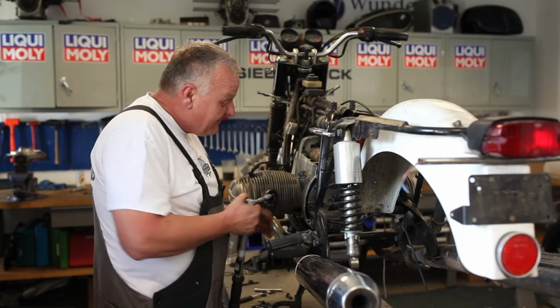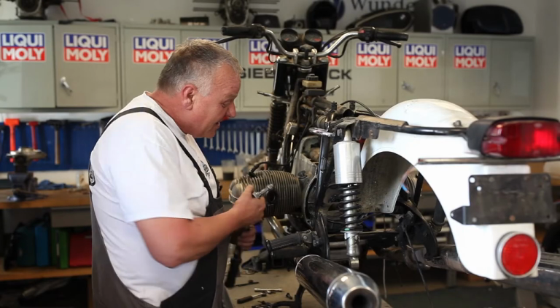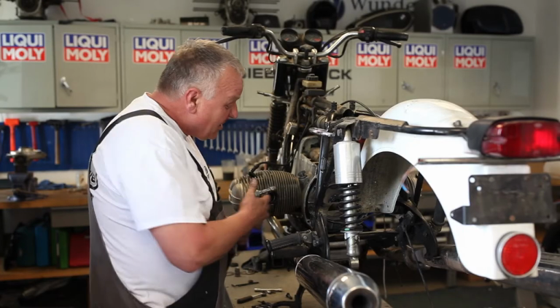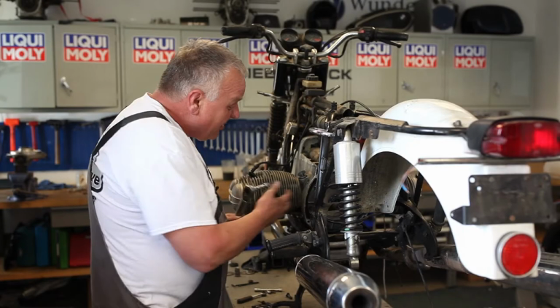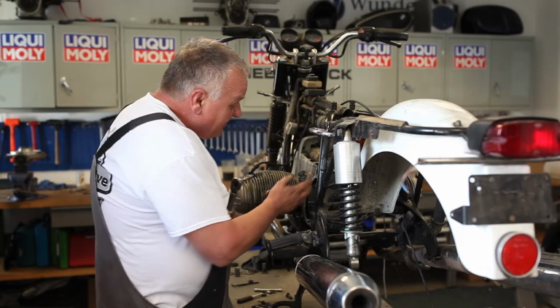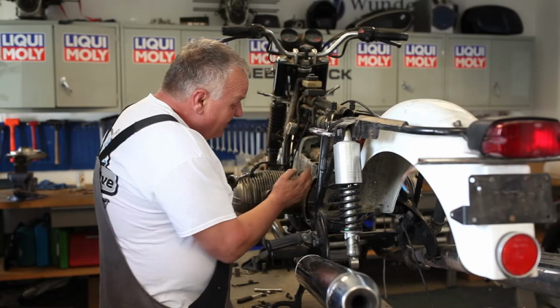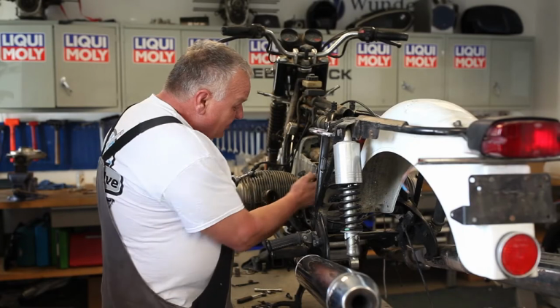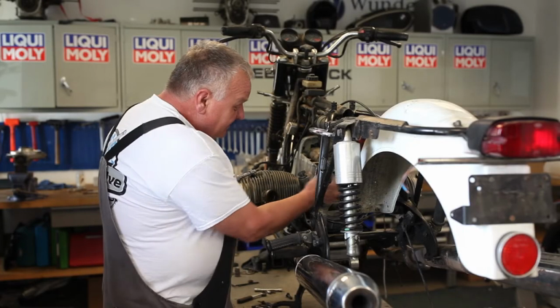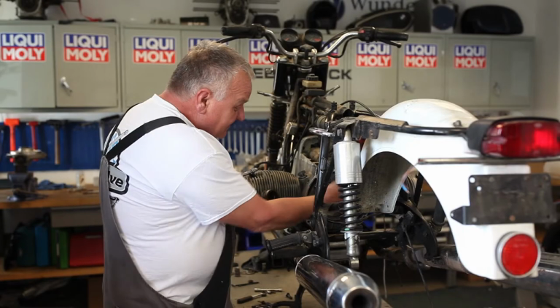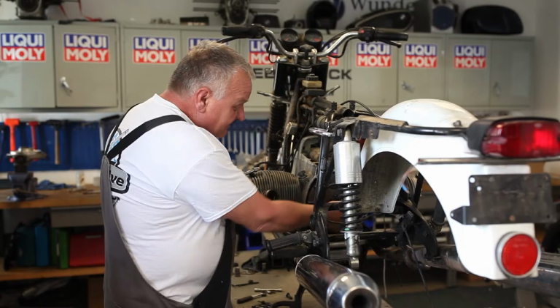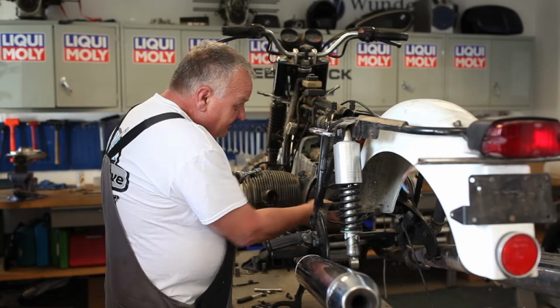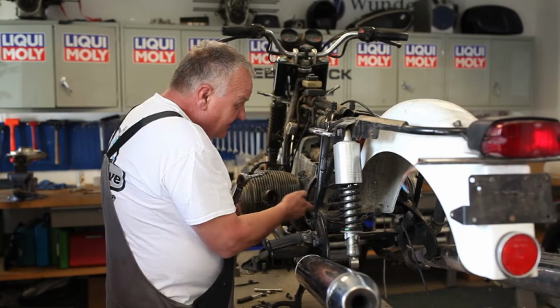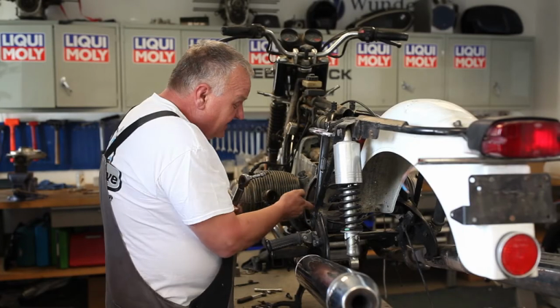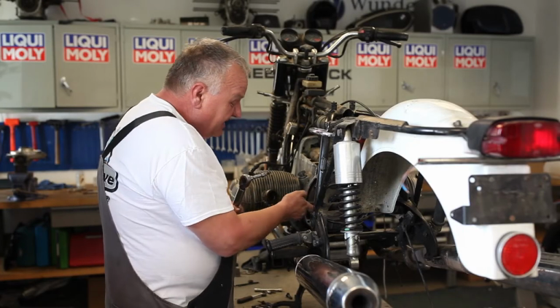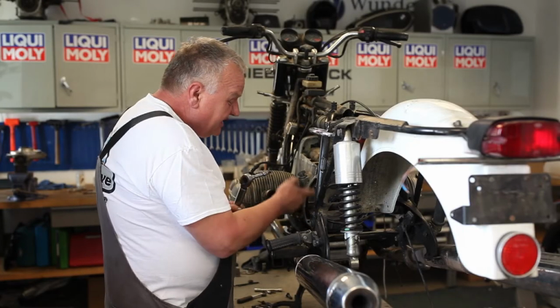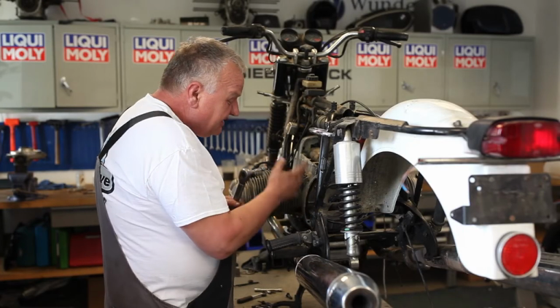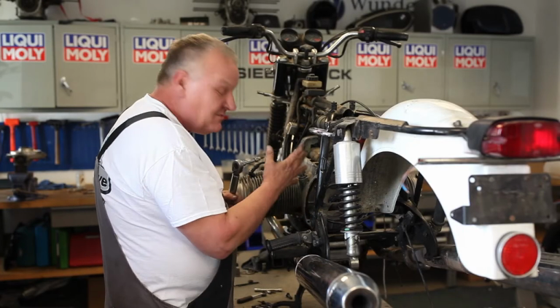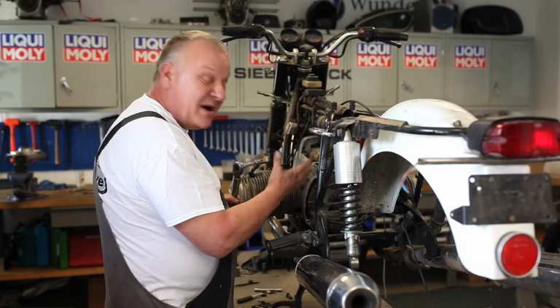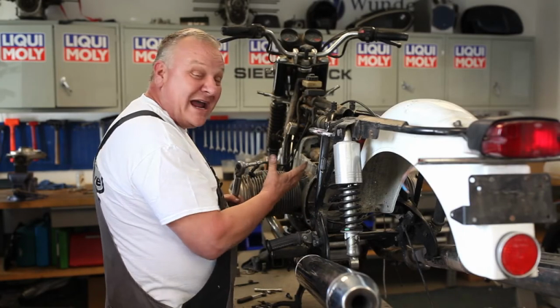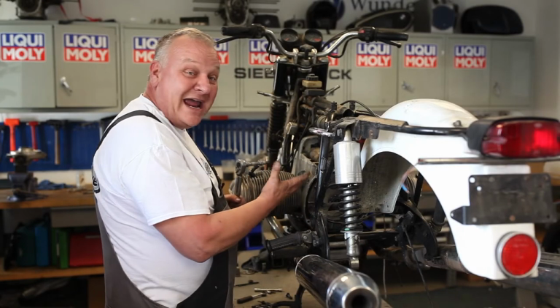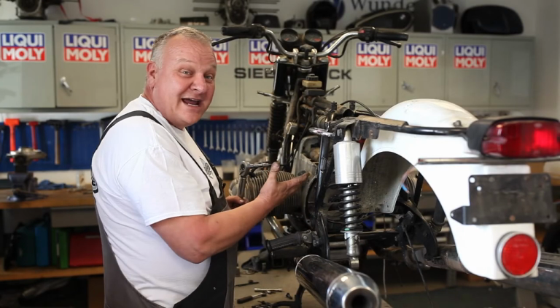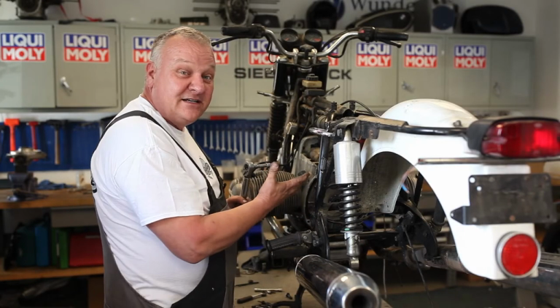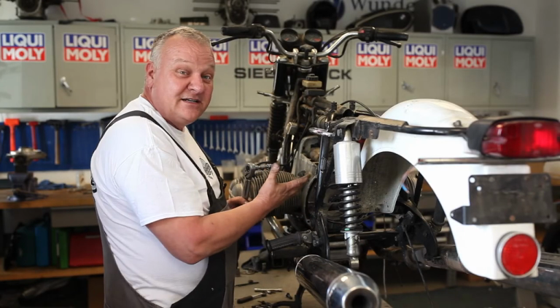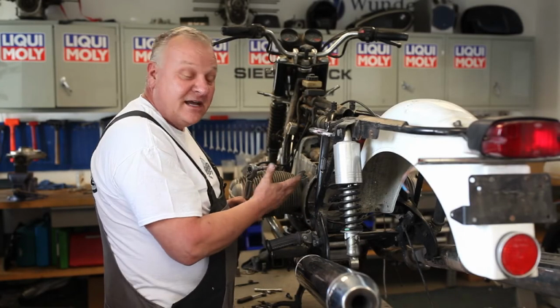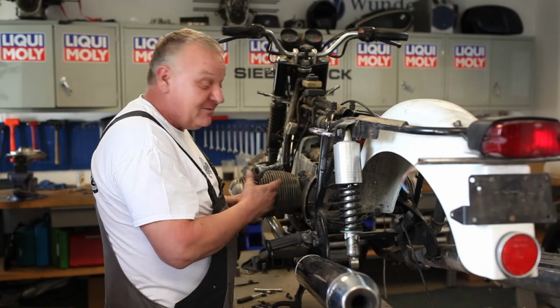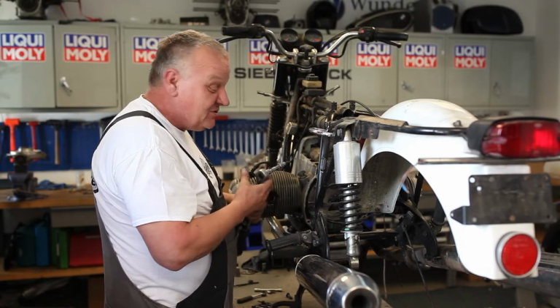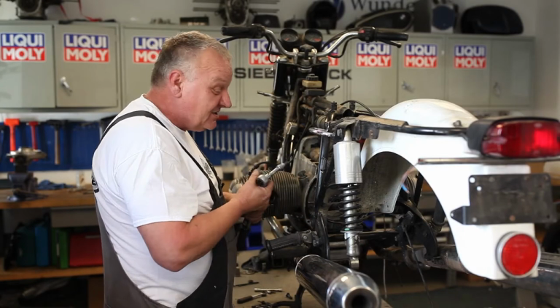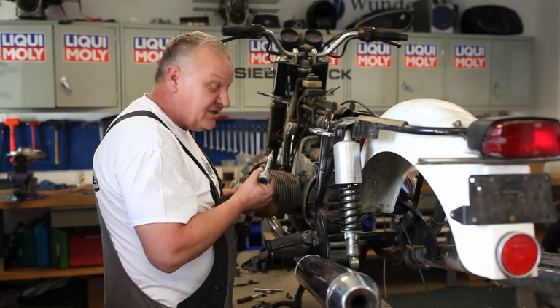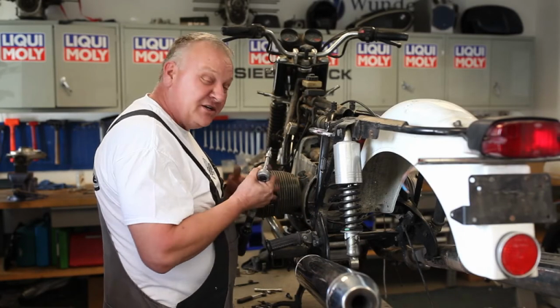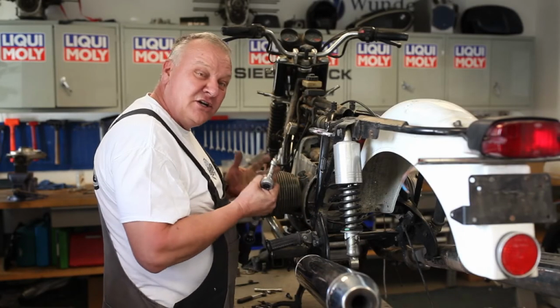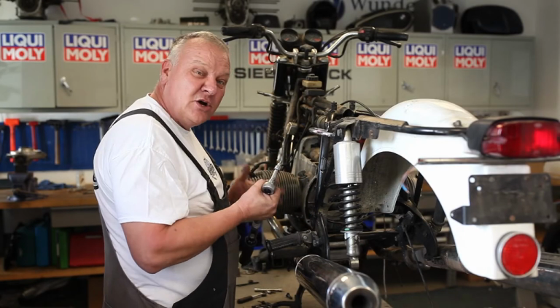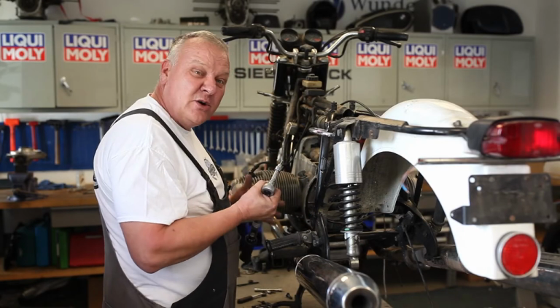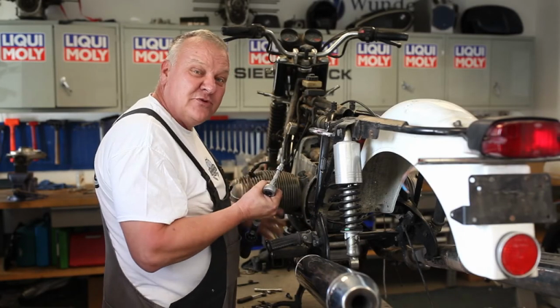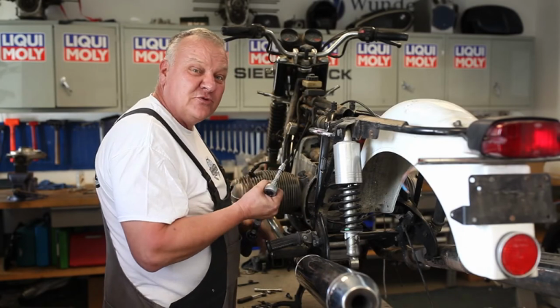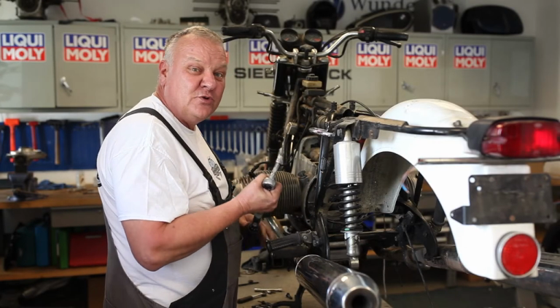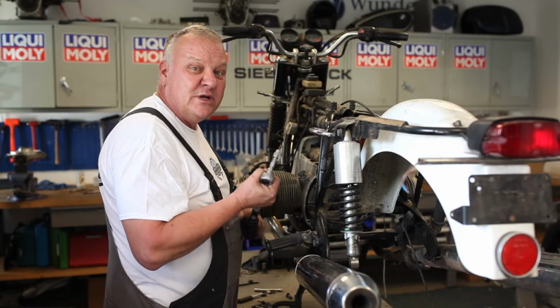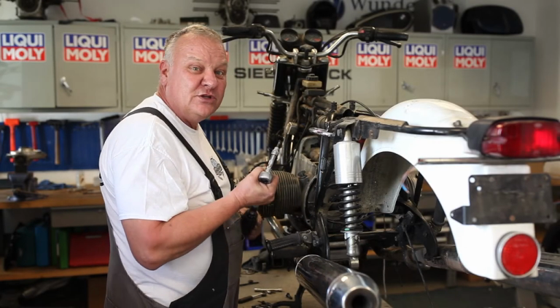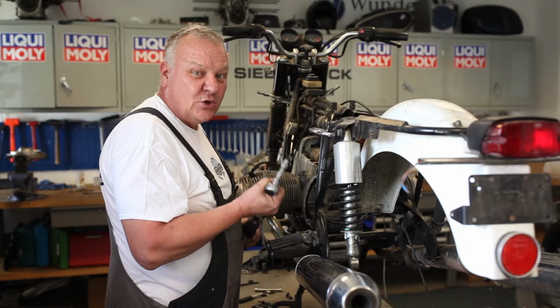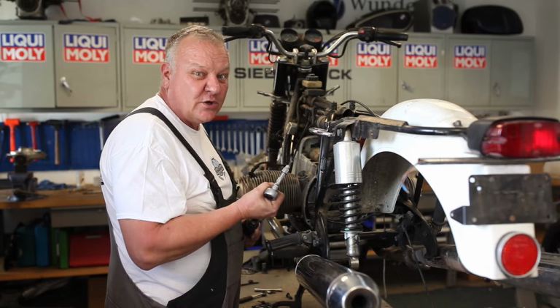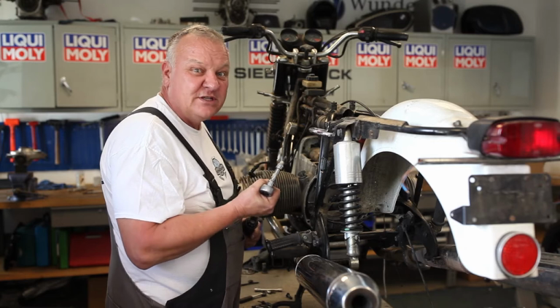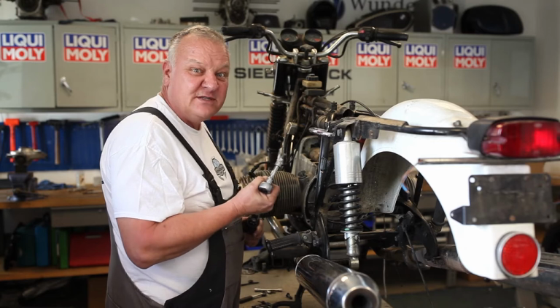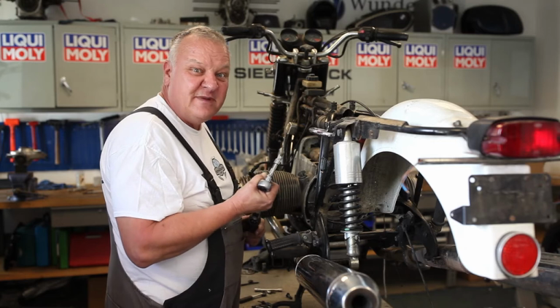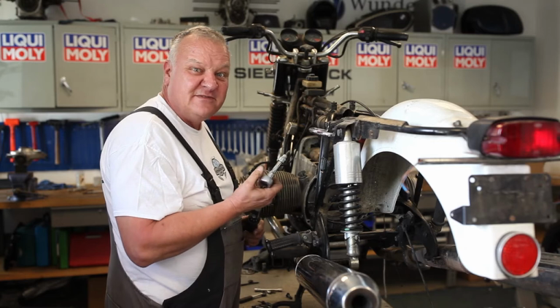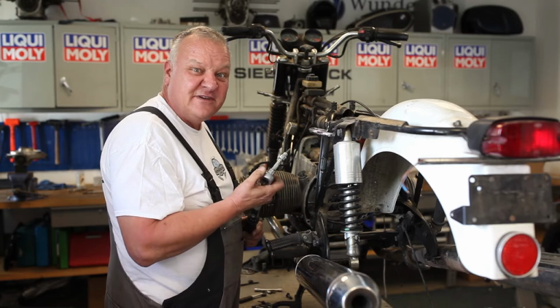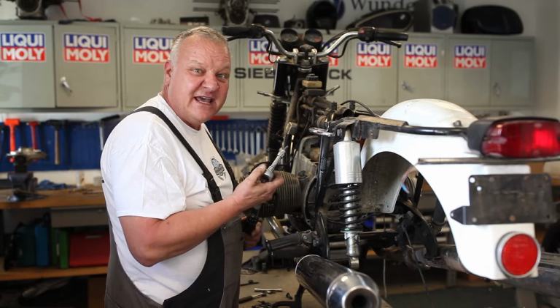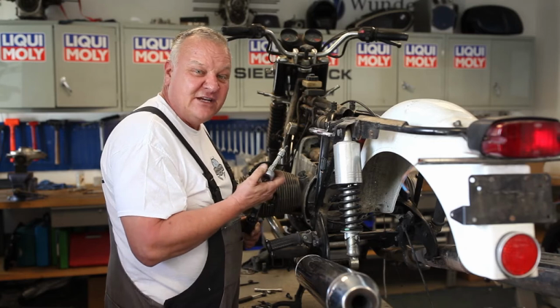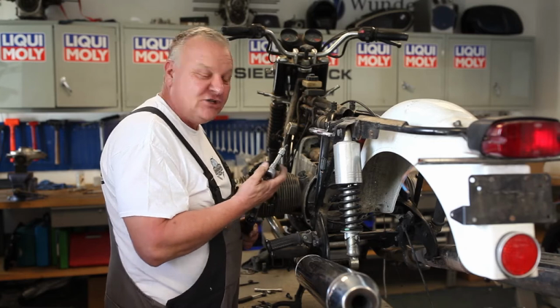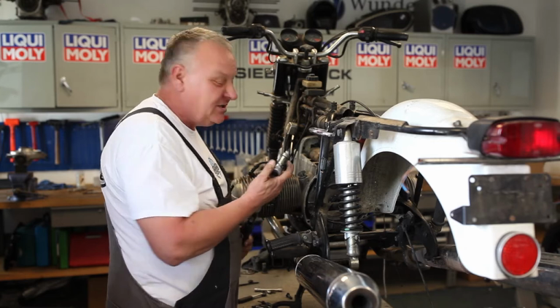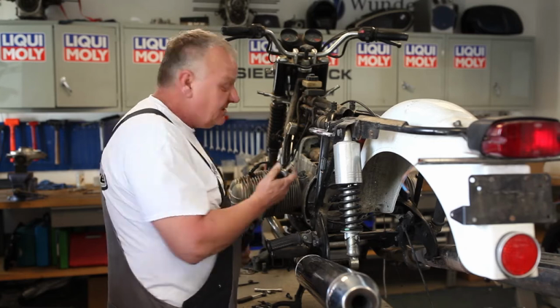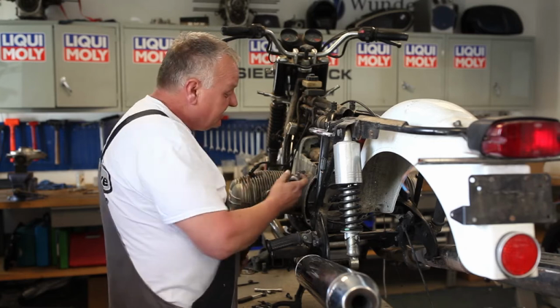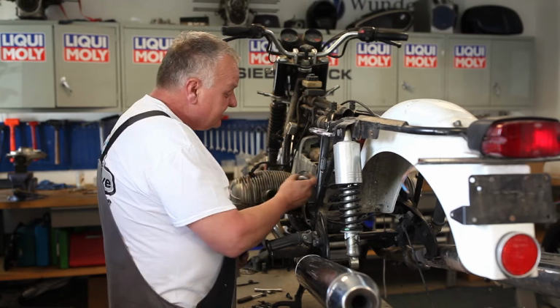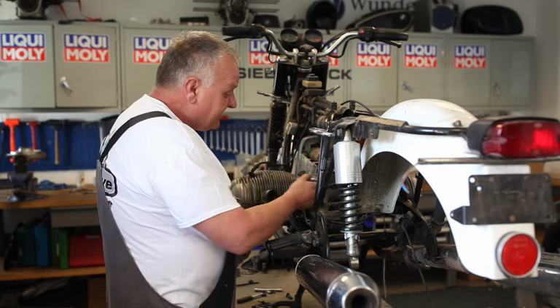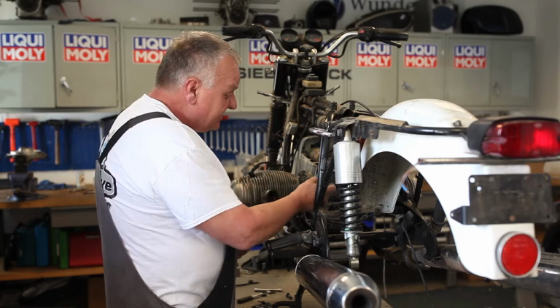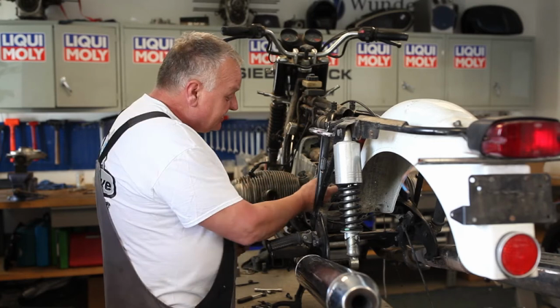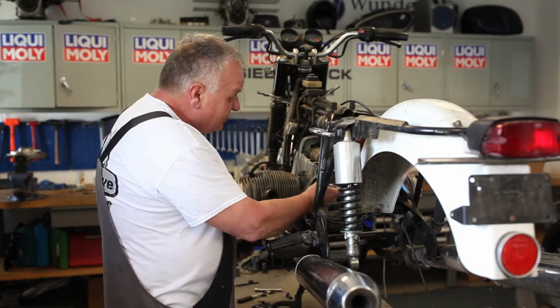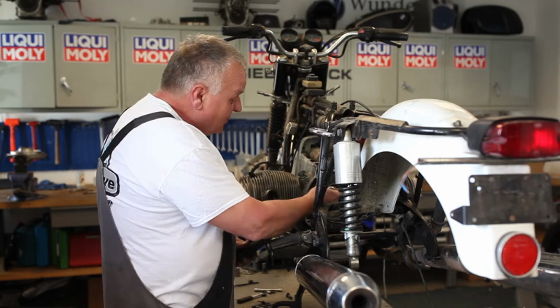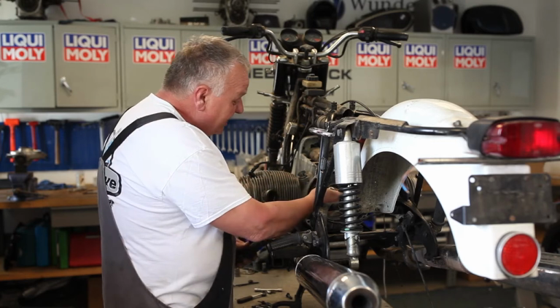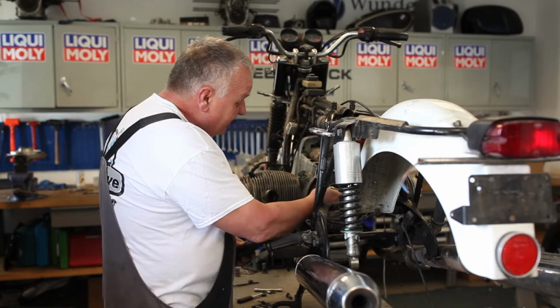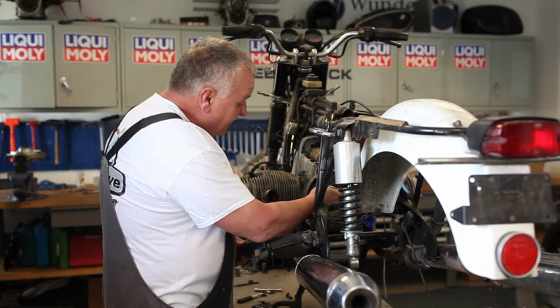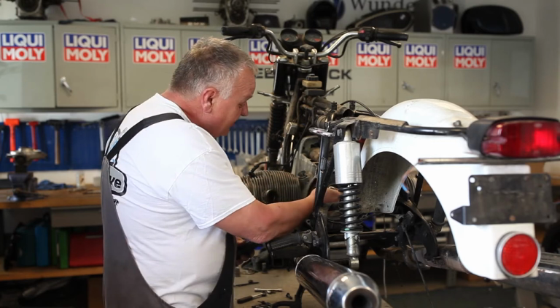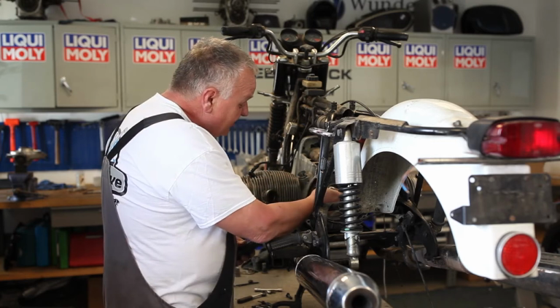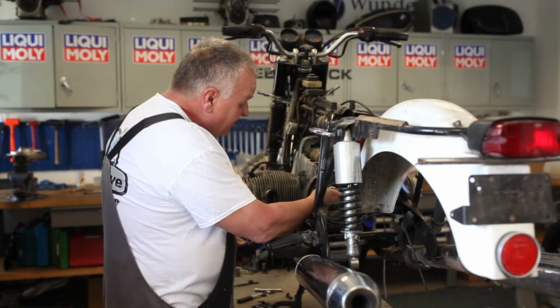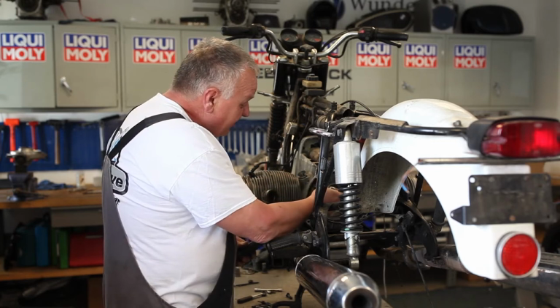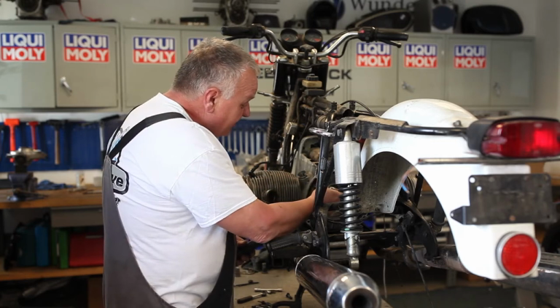I've got all the bolts in by hand, and I'm just going to go through and torque to specification. In this case, it's 23 newton meters.